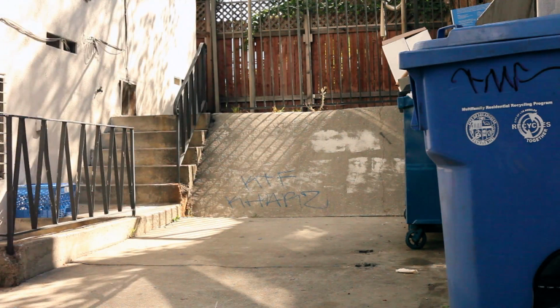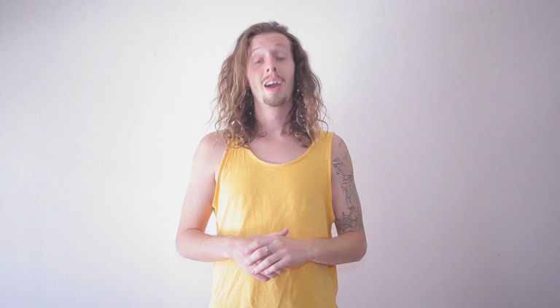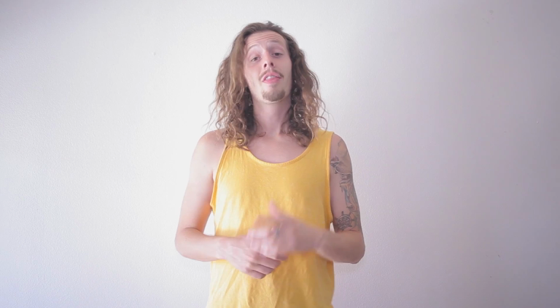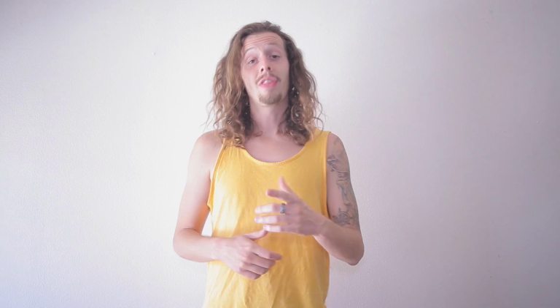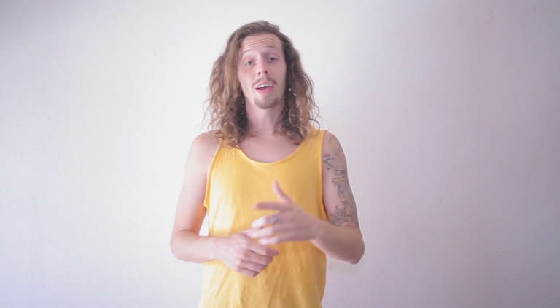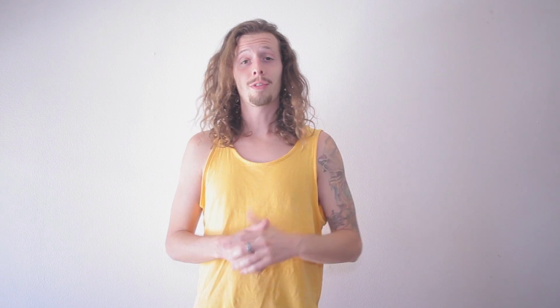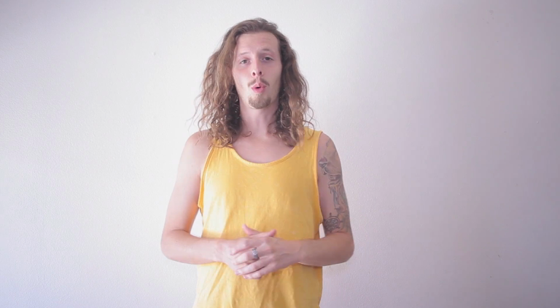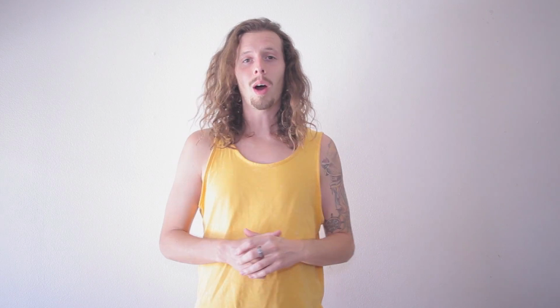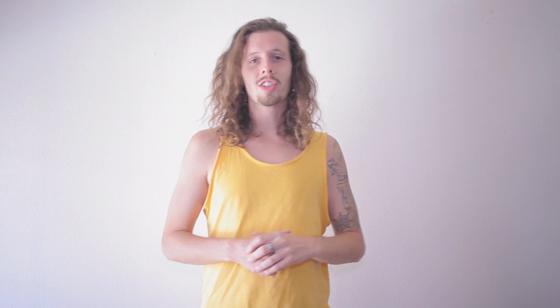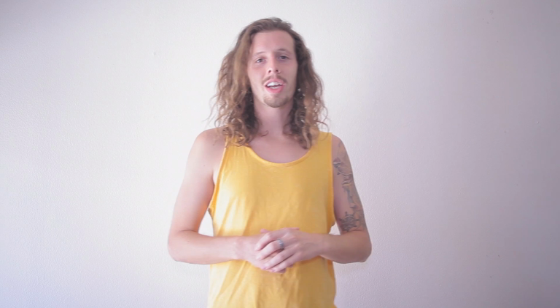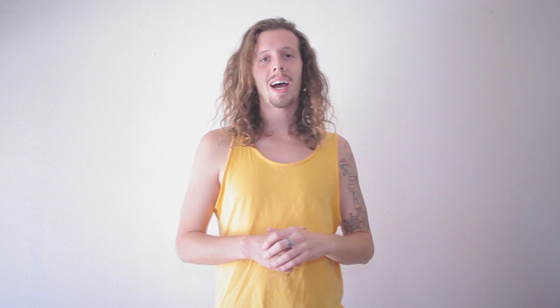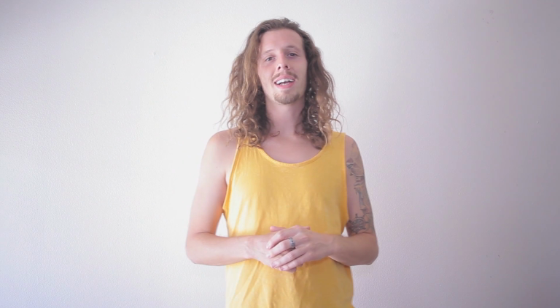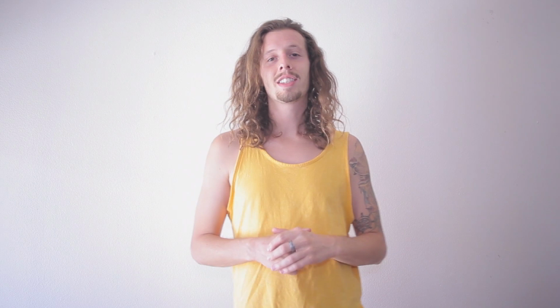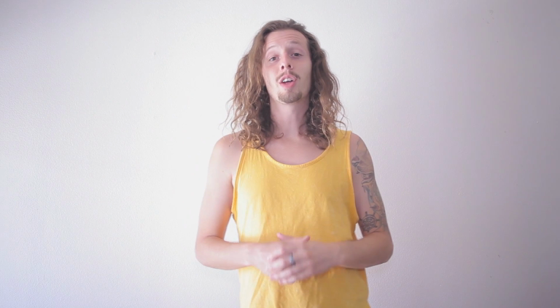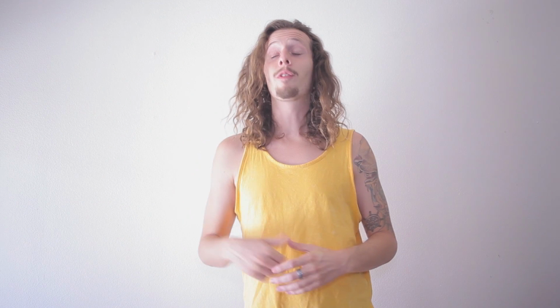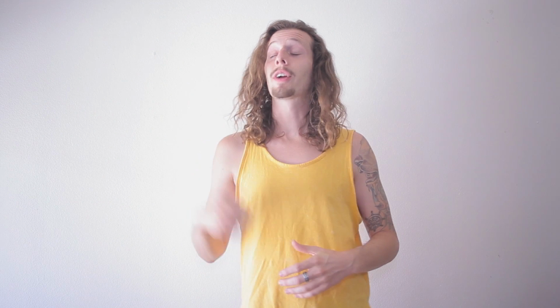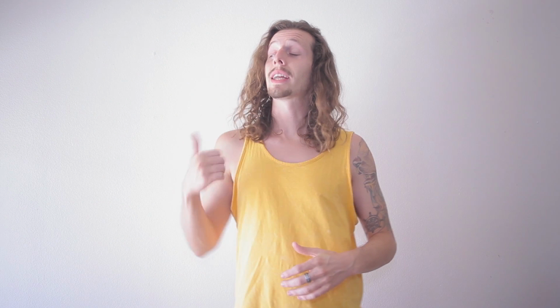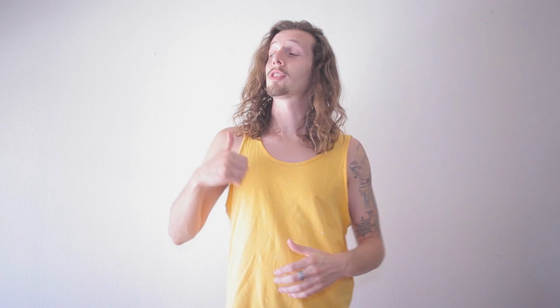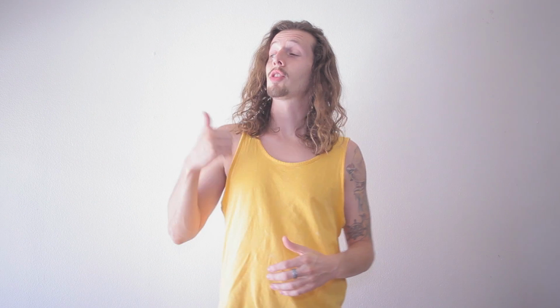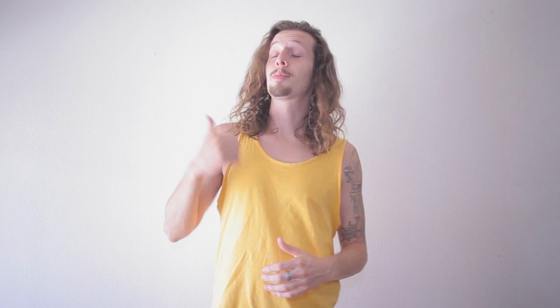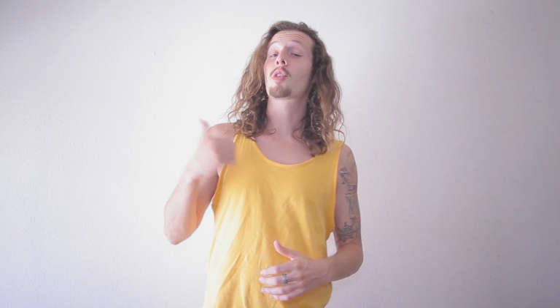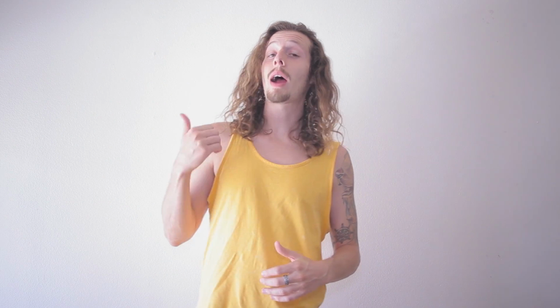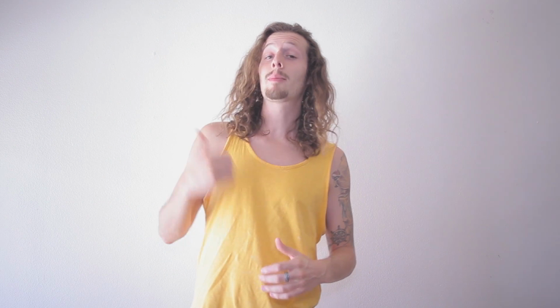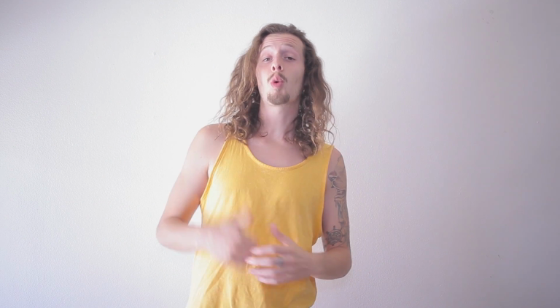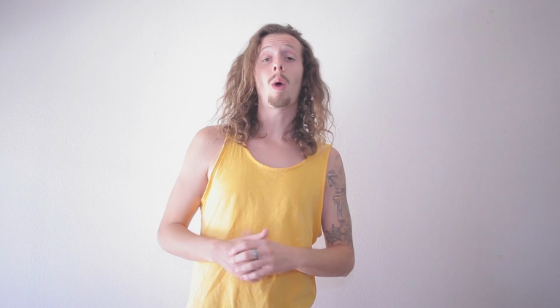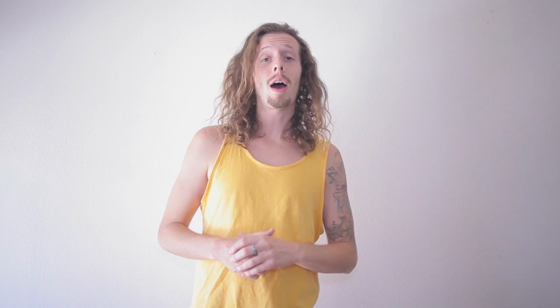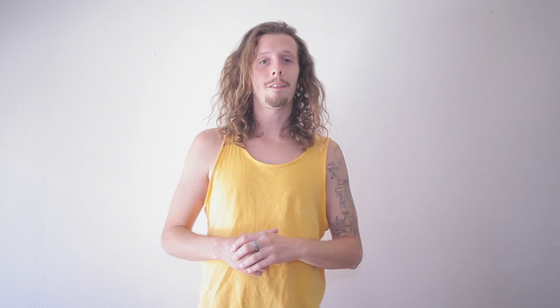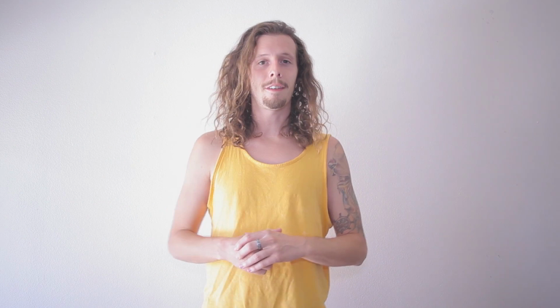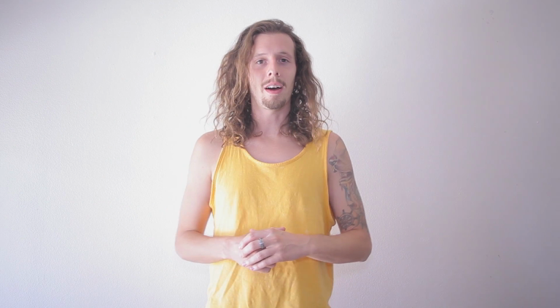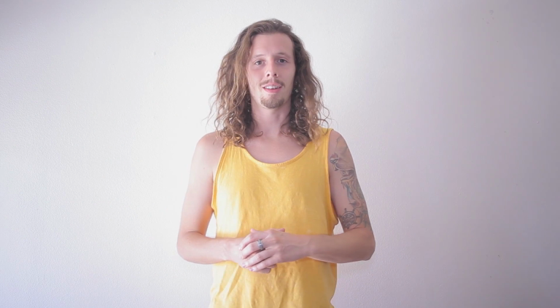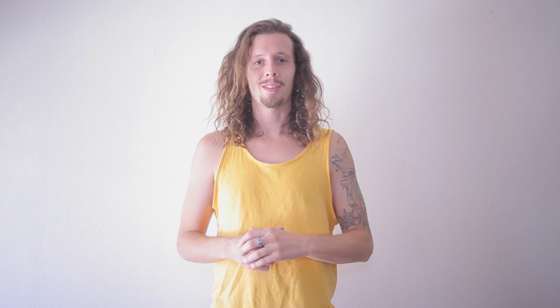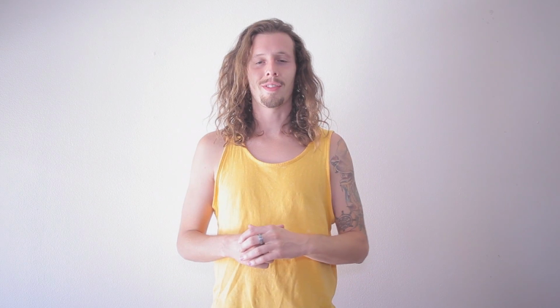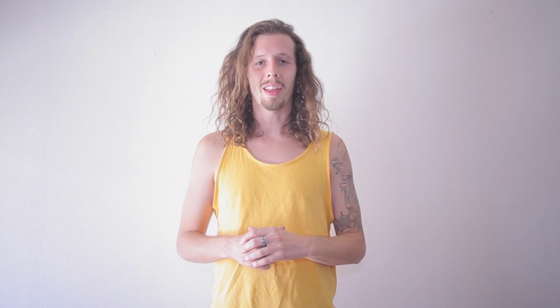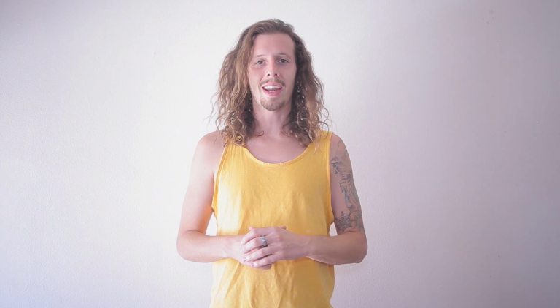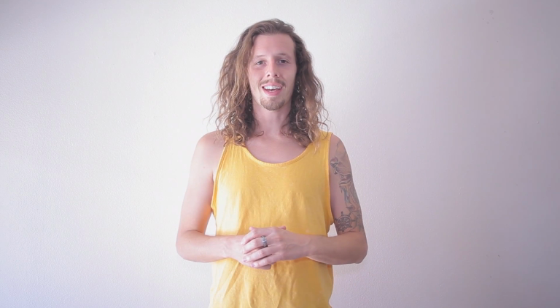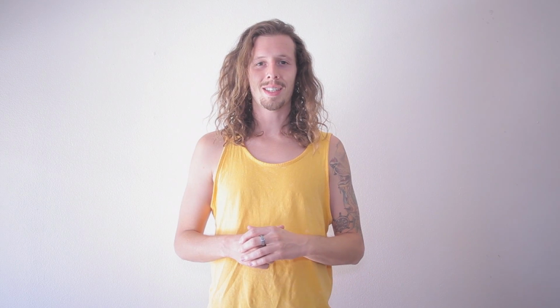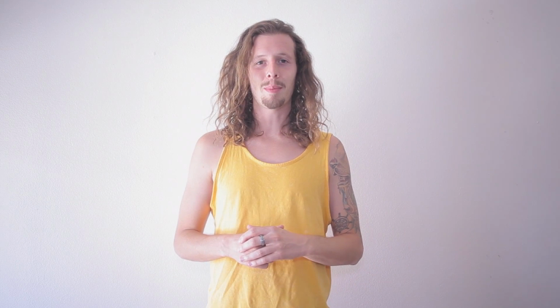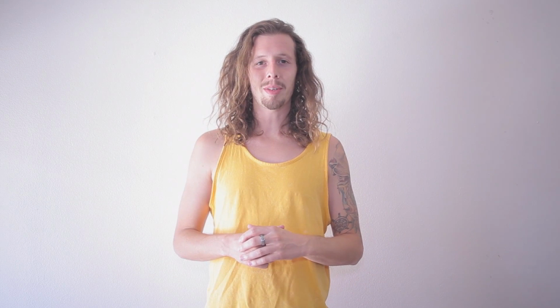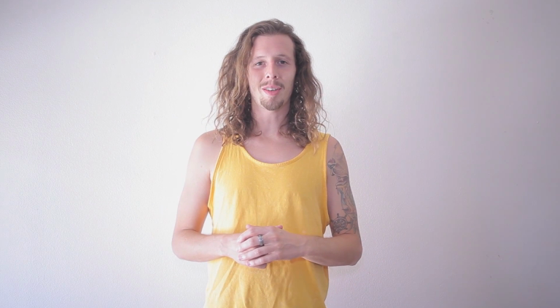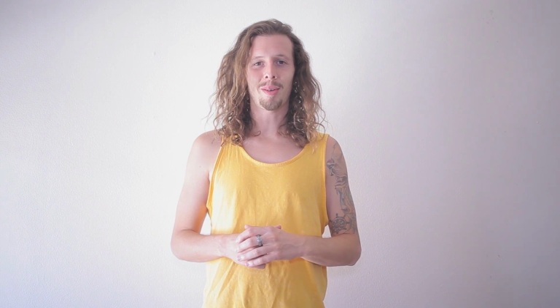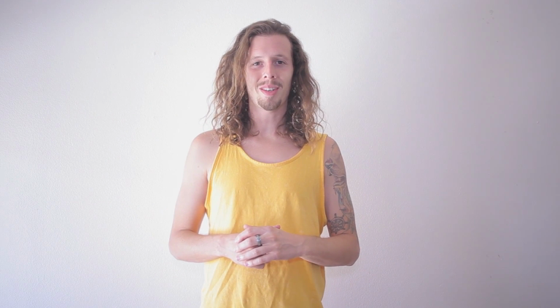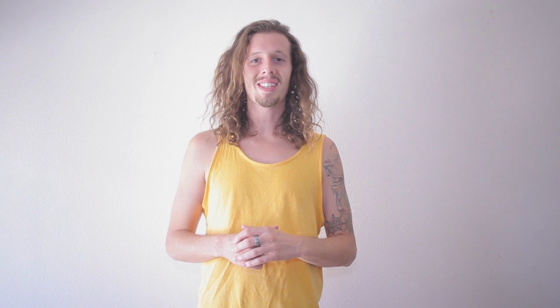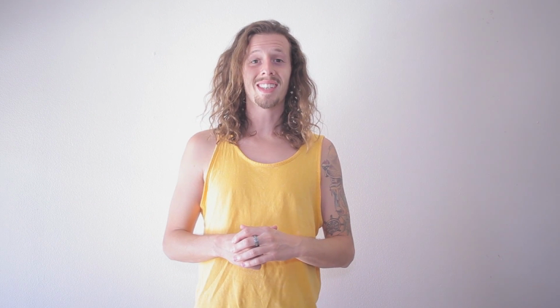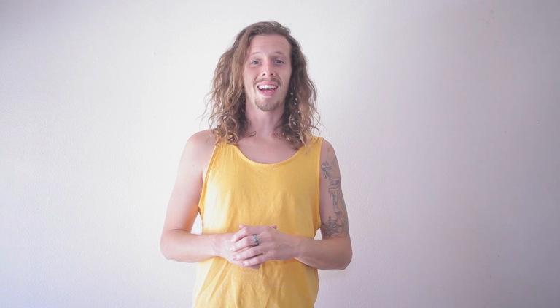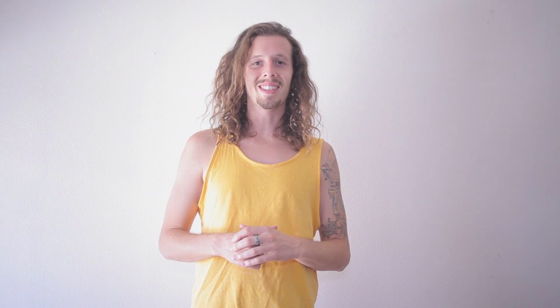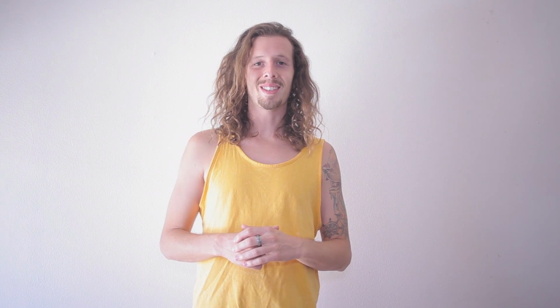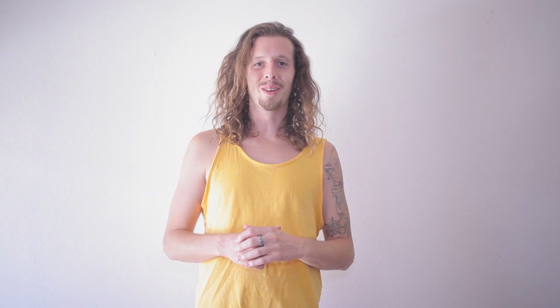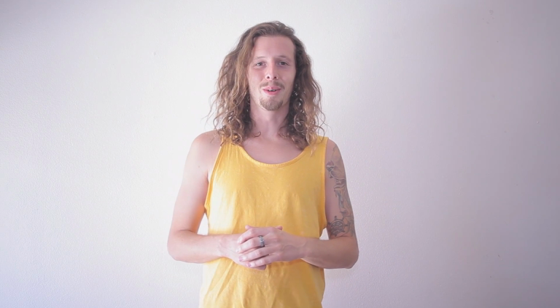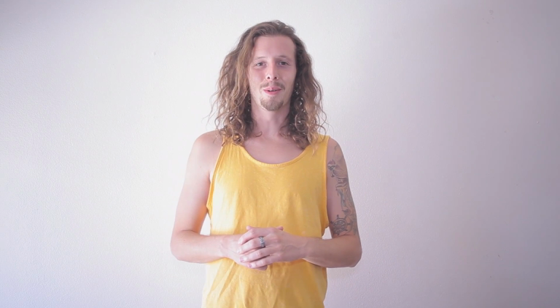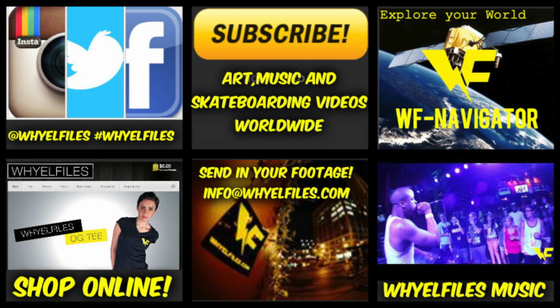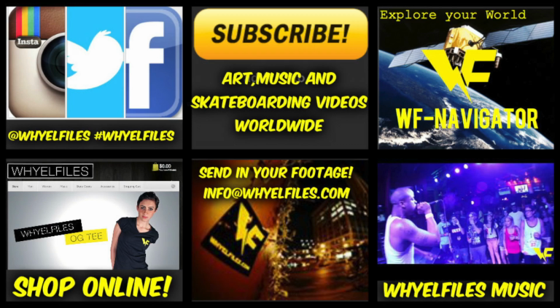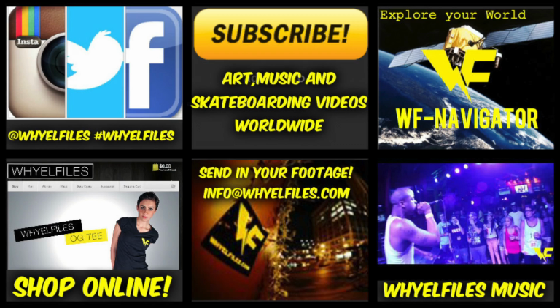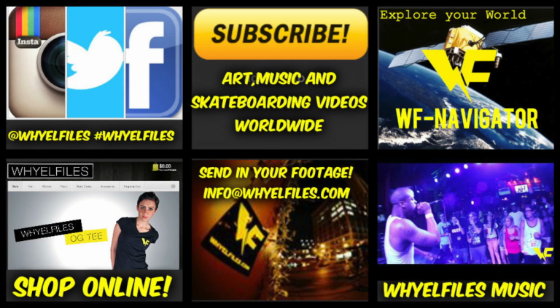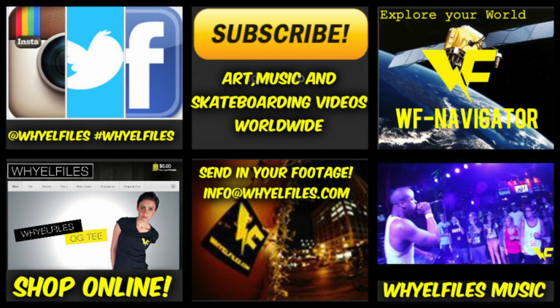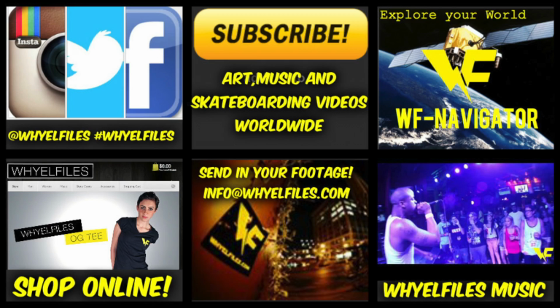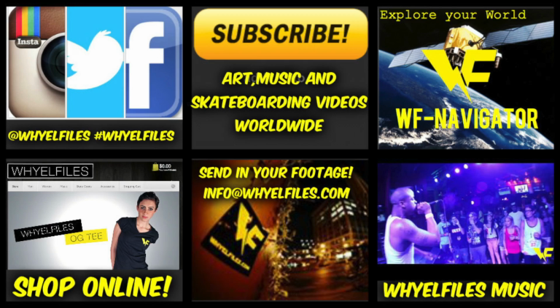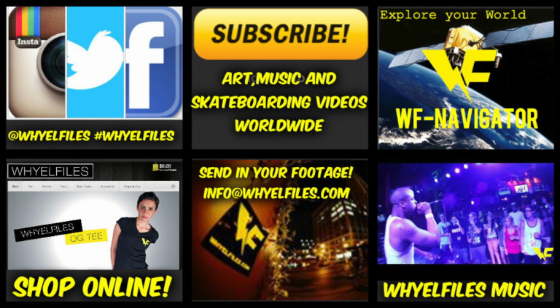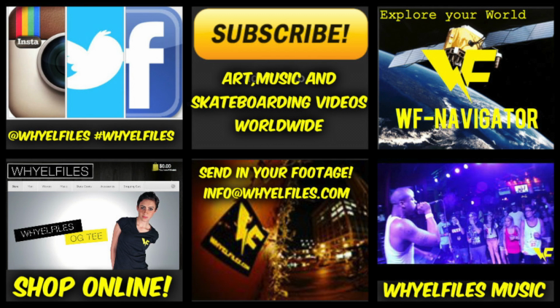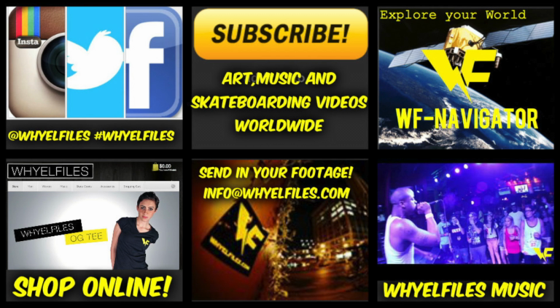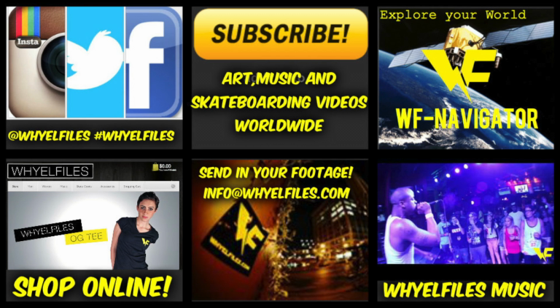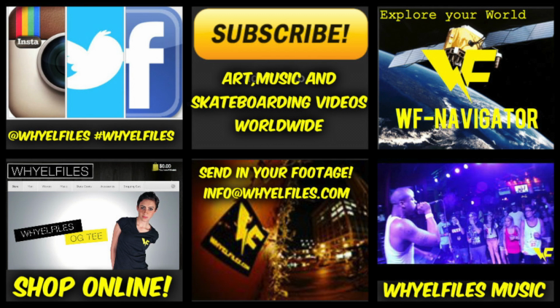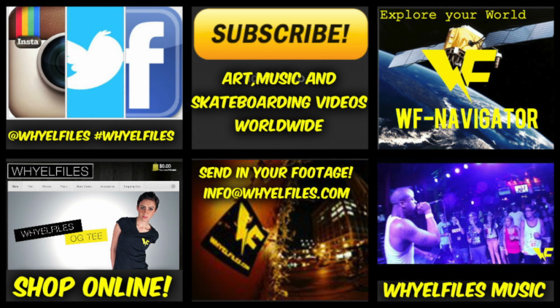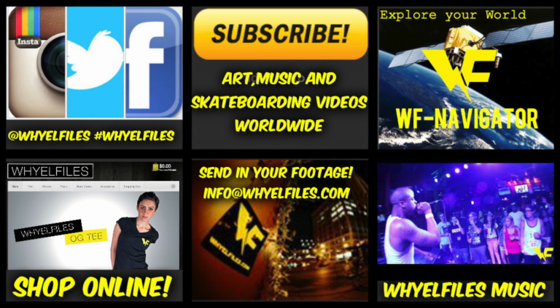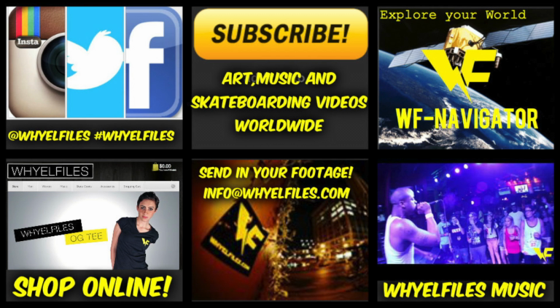Thanks for watching guys. Don't forget to subscribe to Wild Files for the next episode of Skate School.